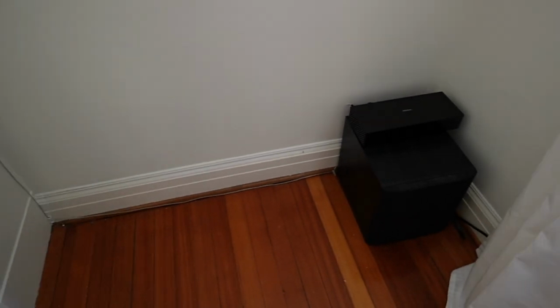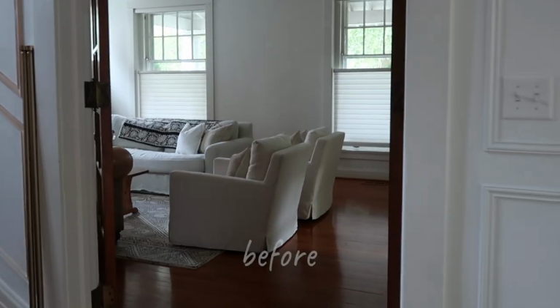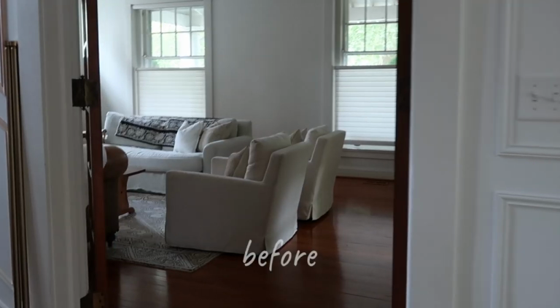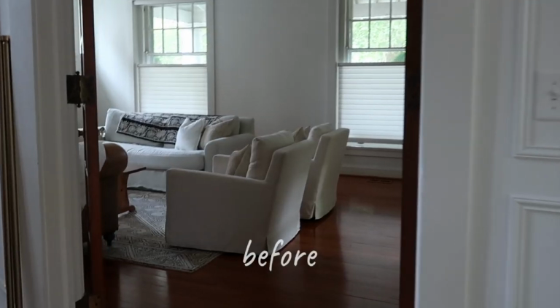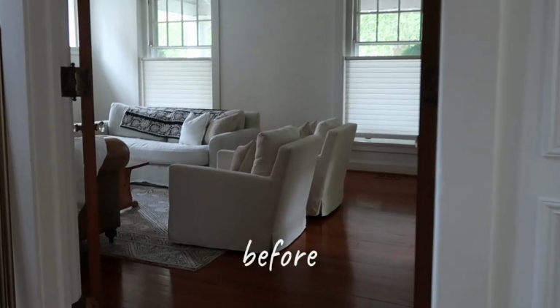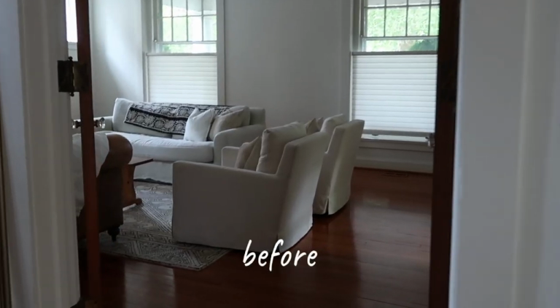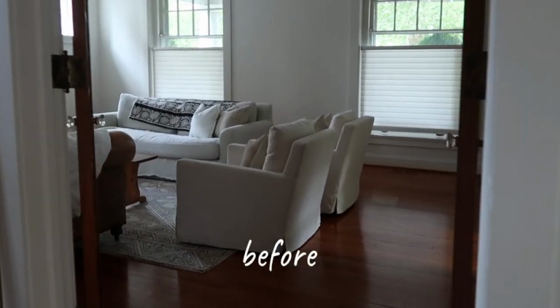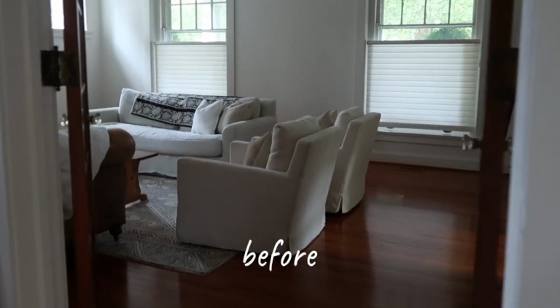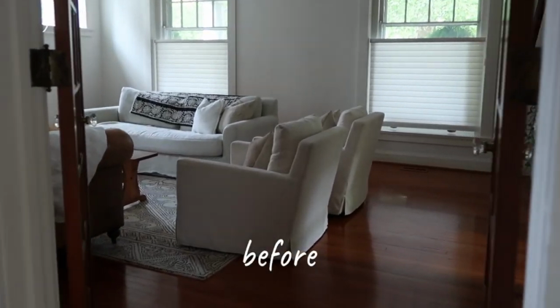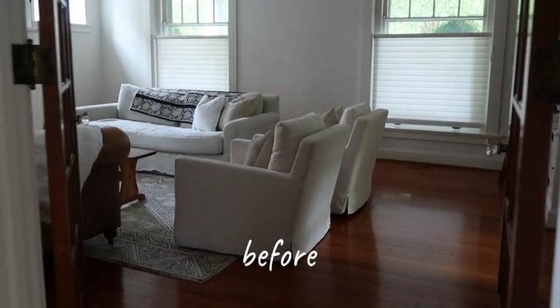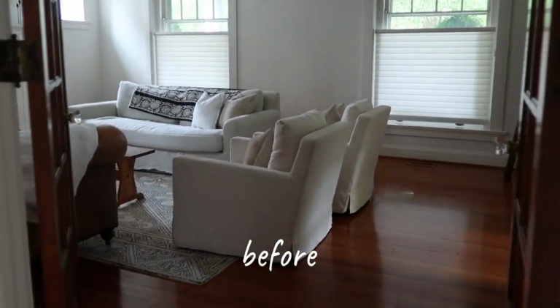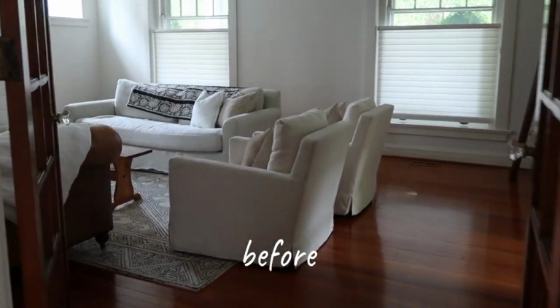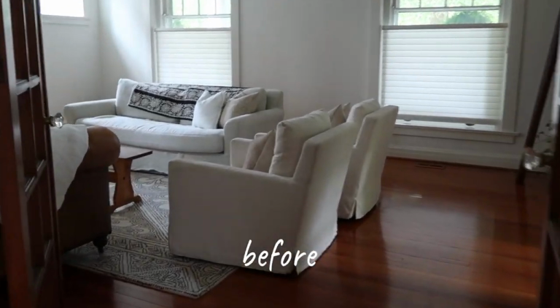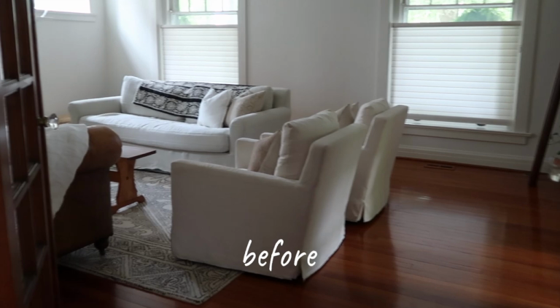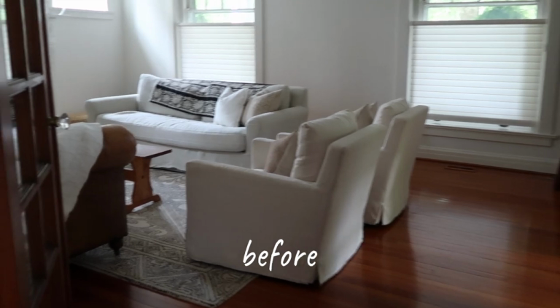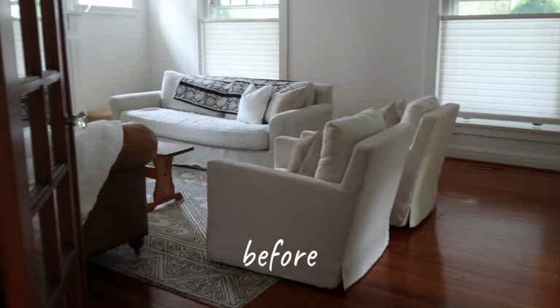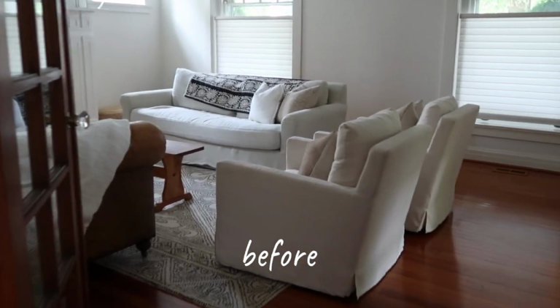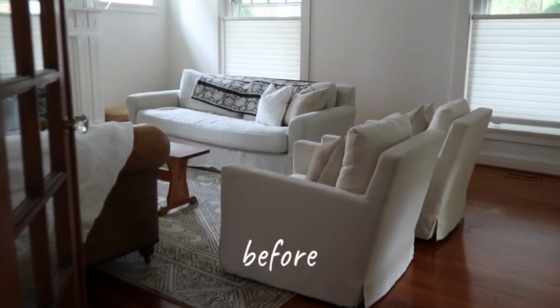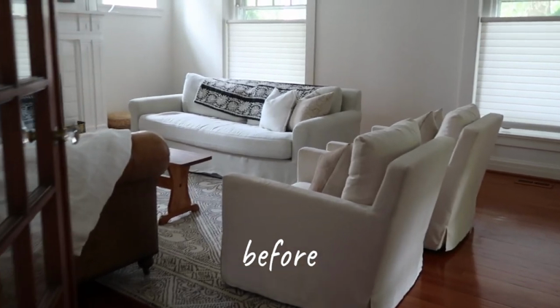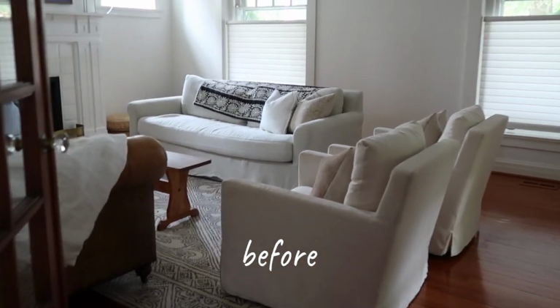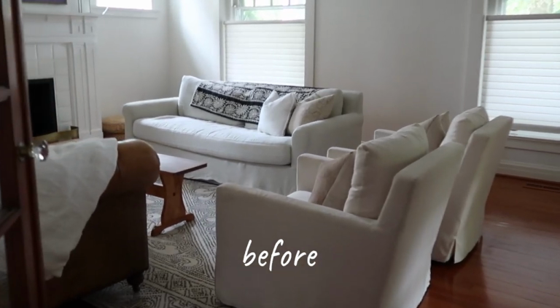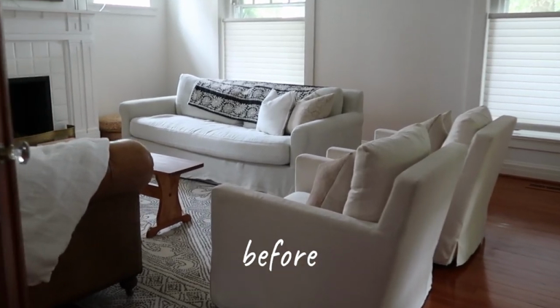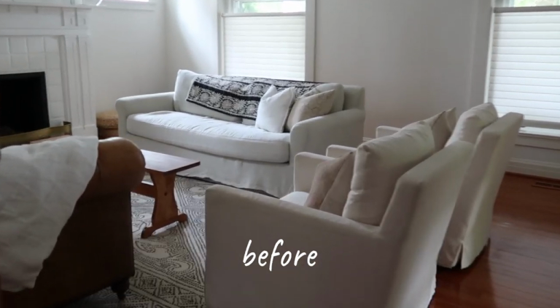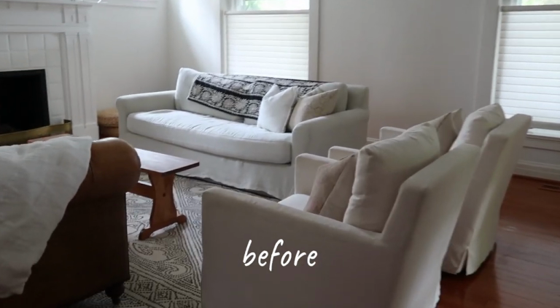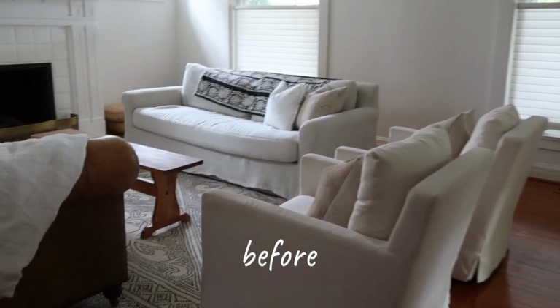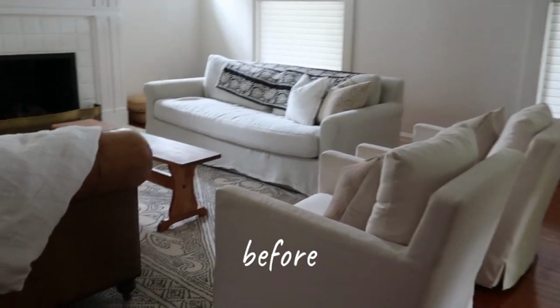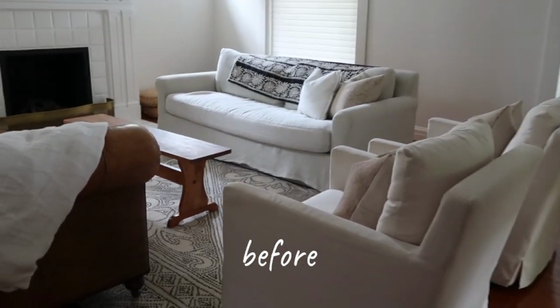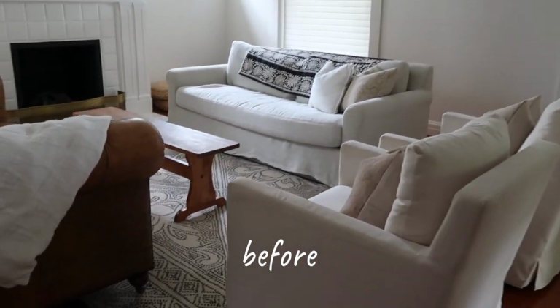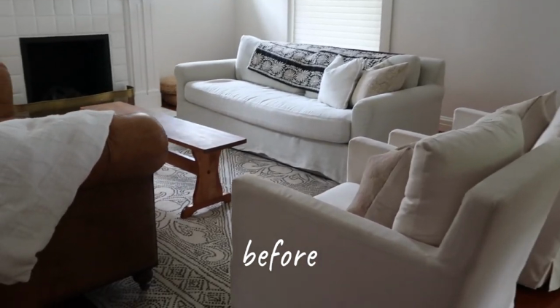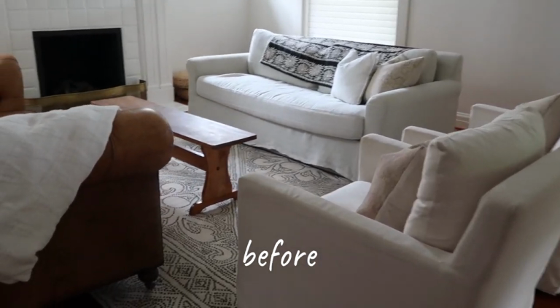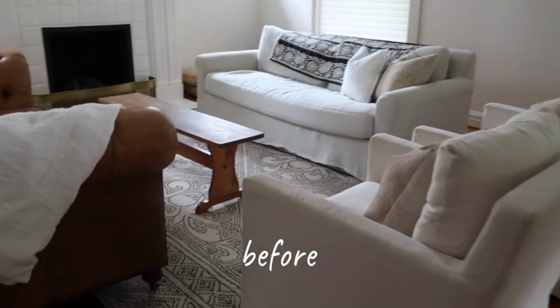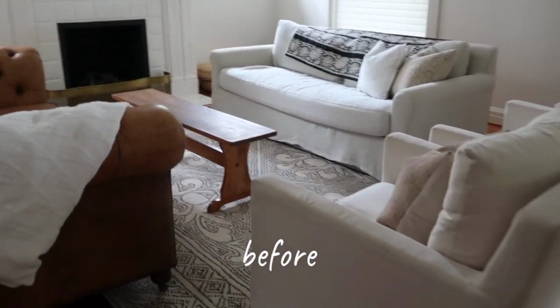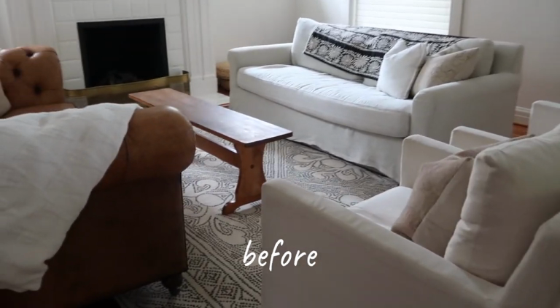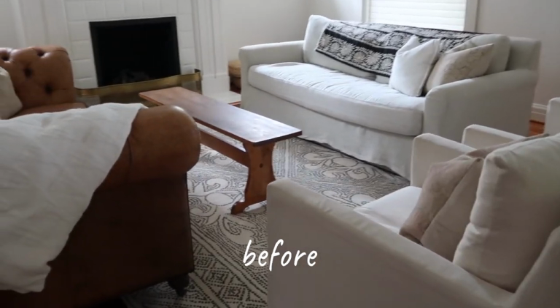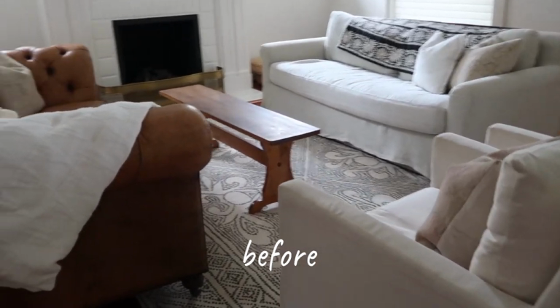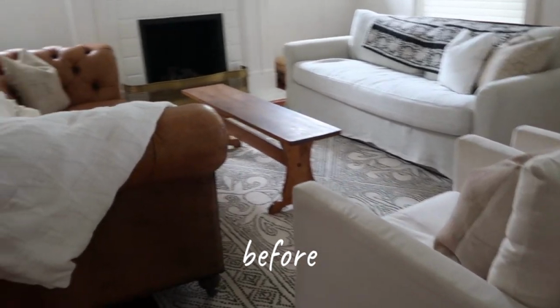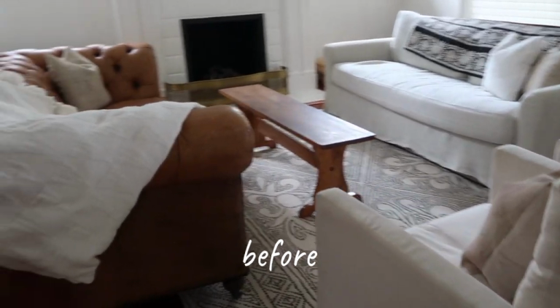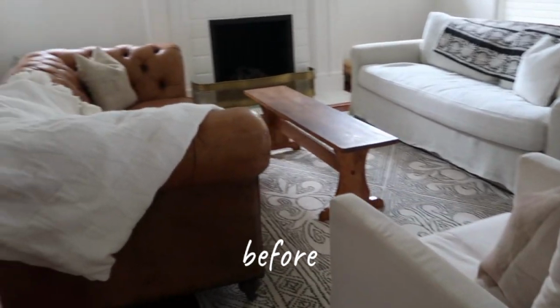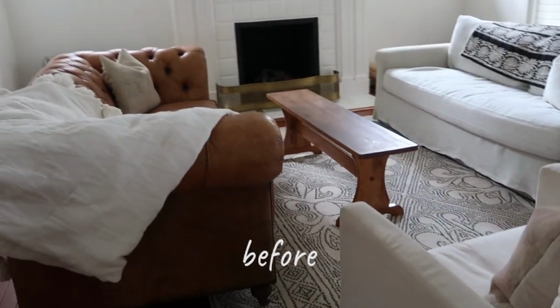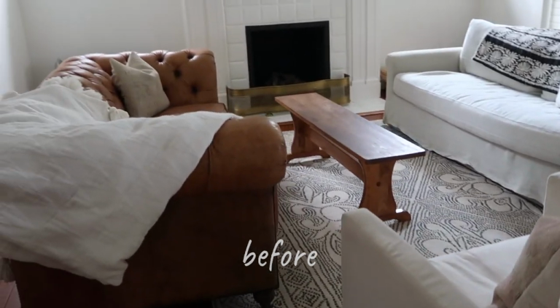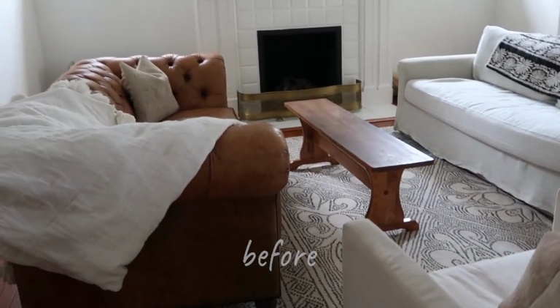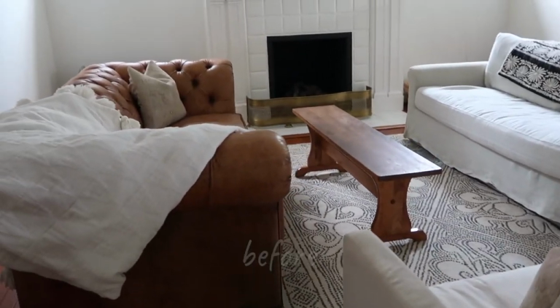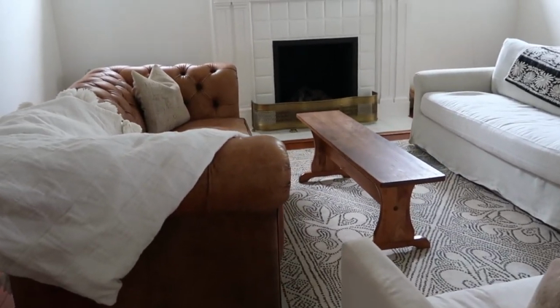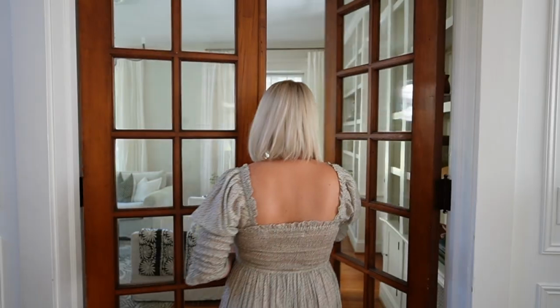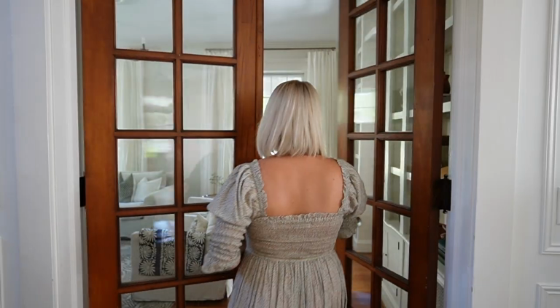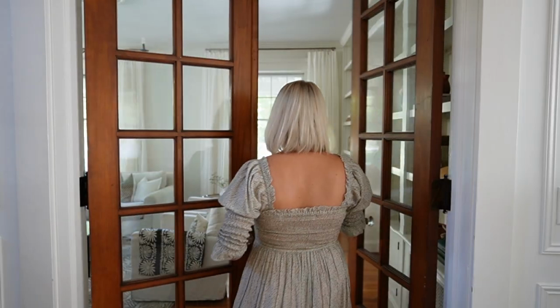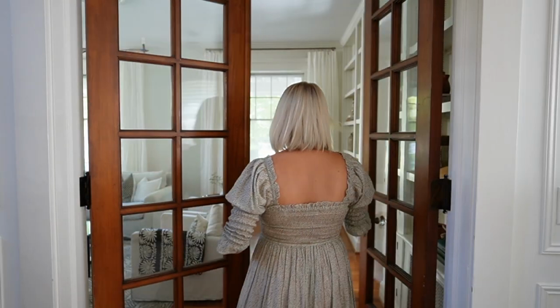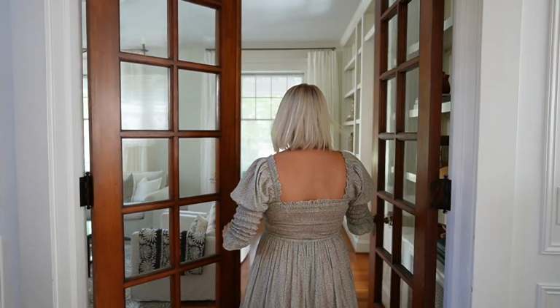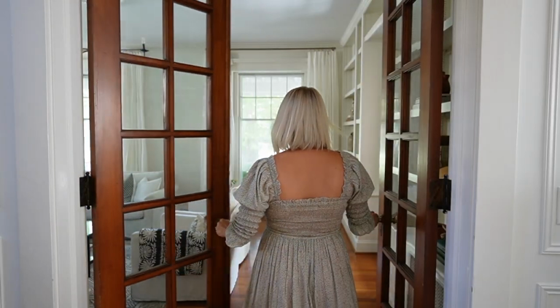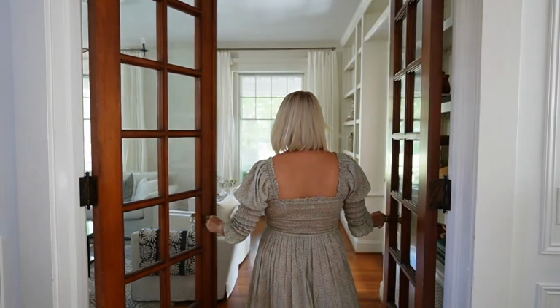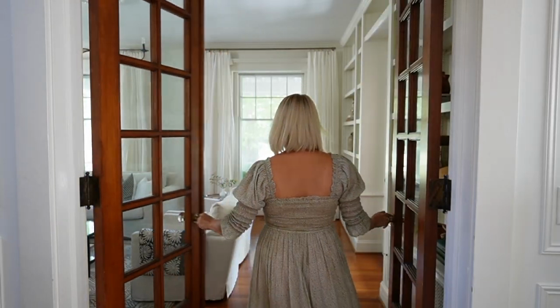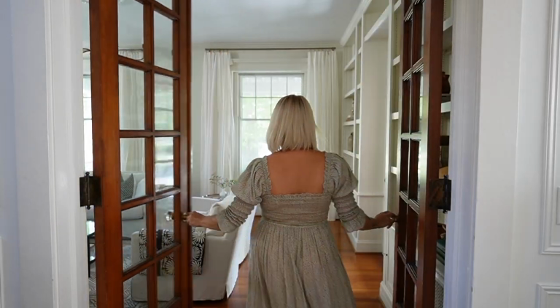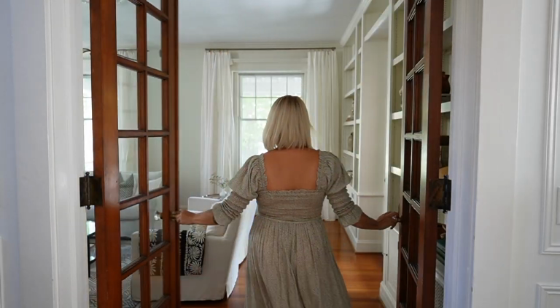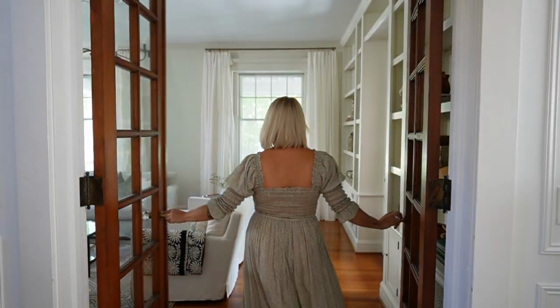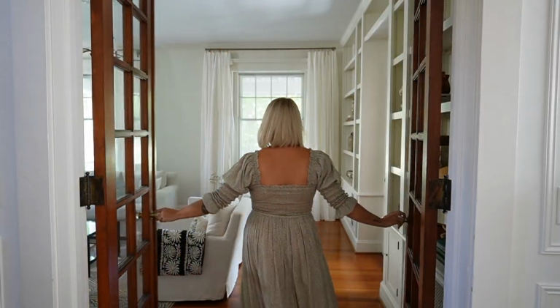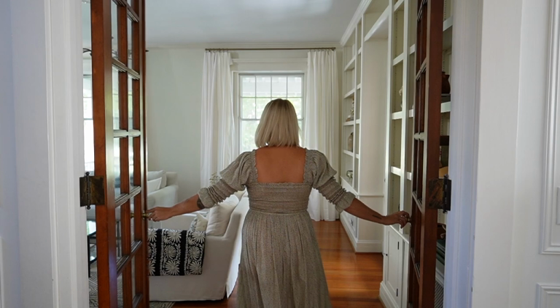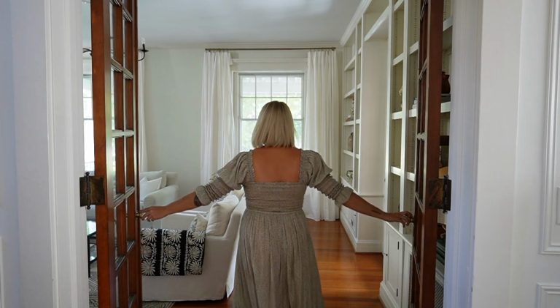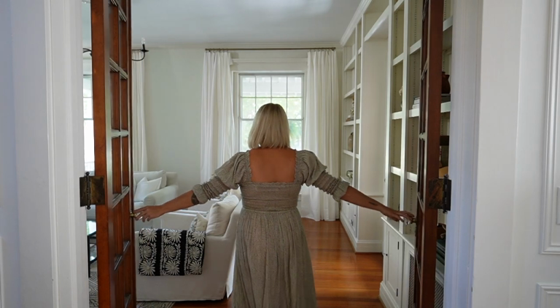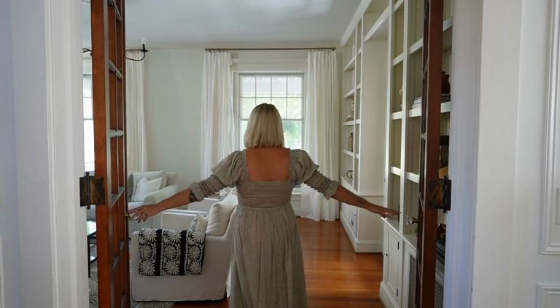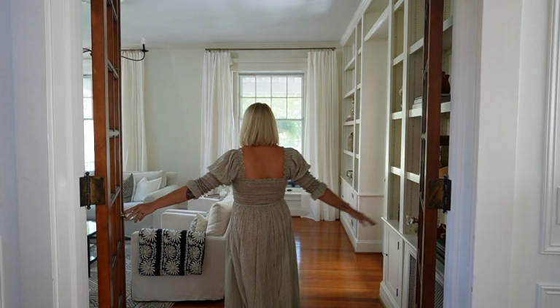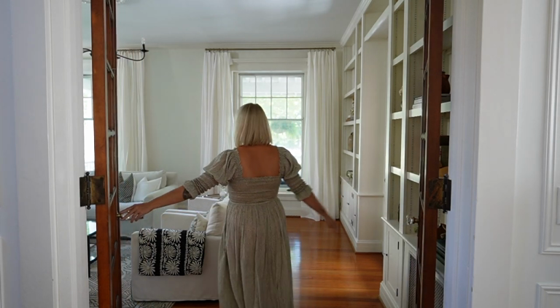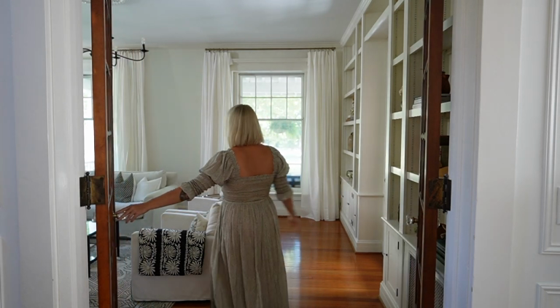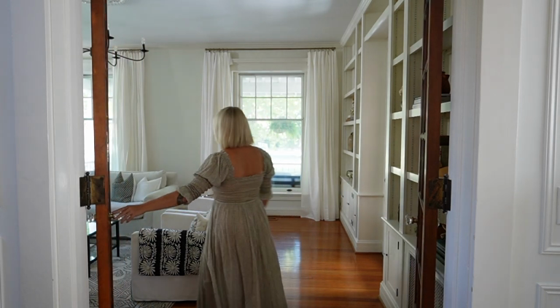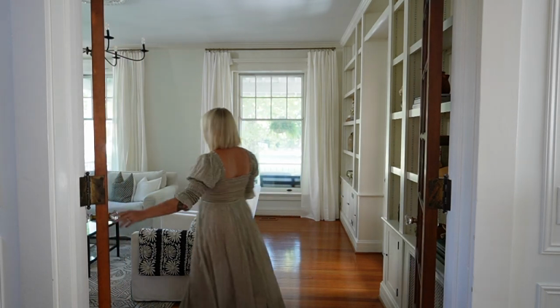Here's a little reminder of what the room looked like before, and now that everything is done I'm really excited to show you how it all came together.